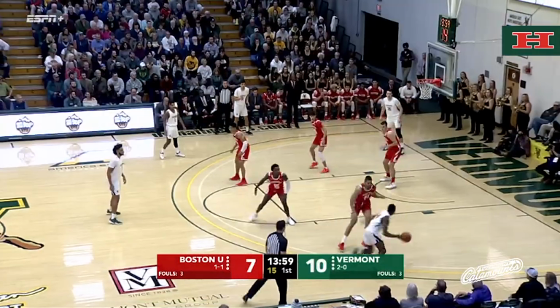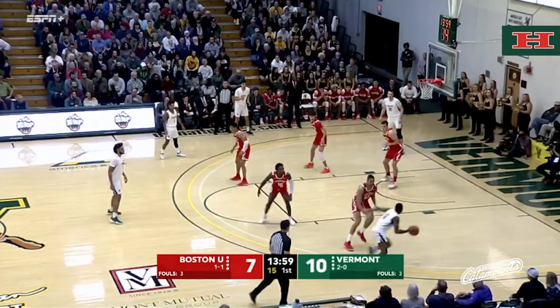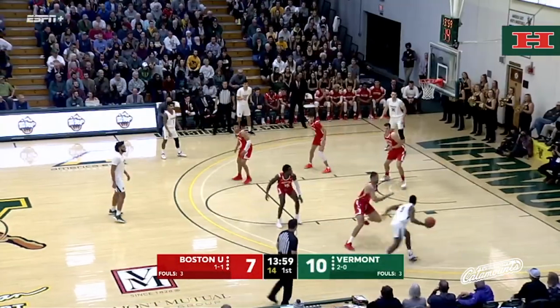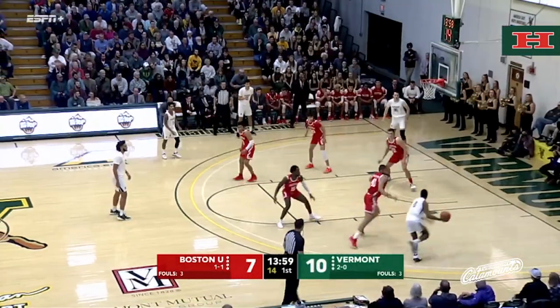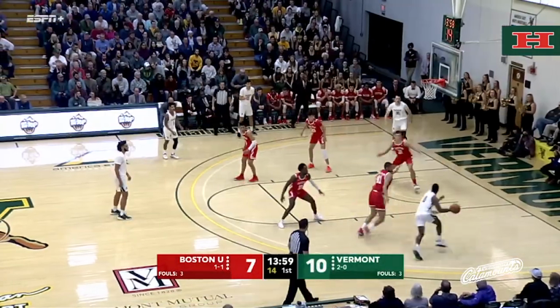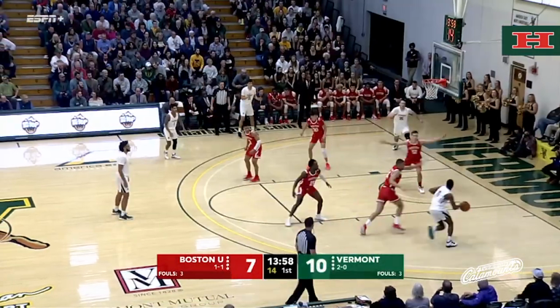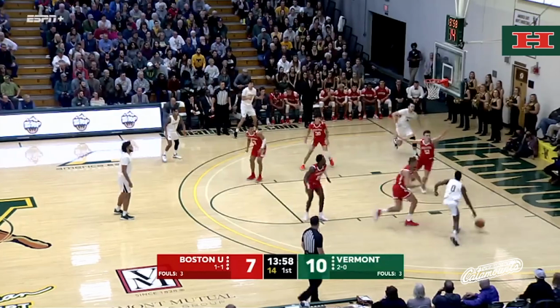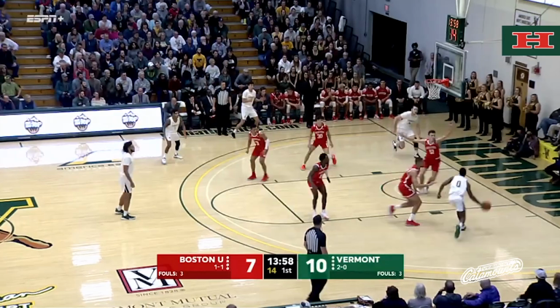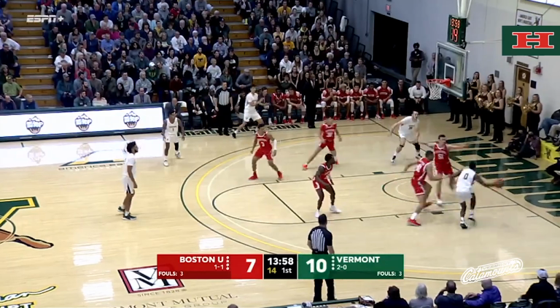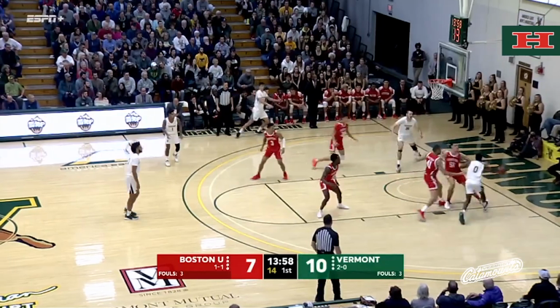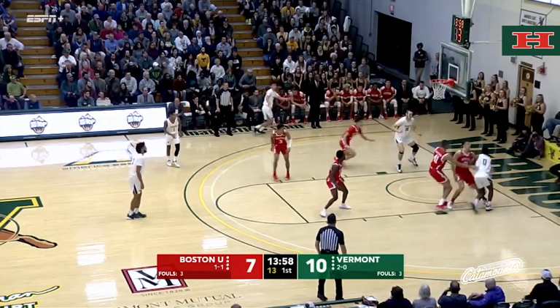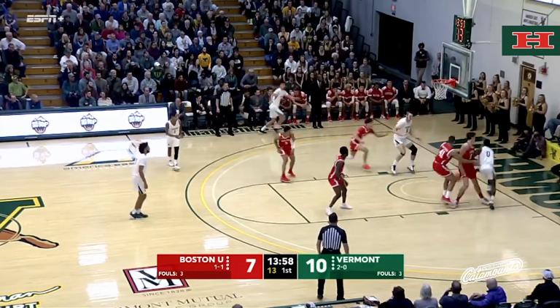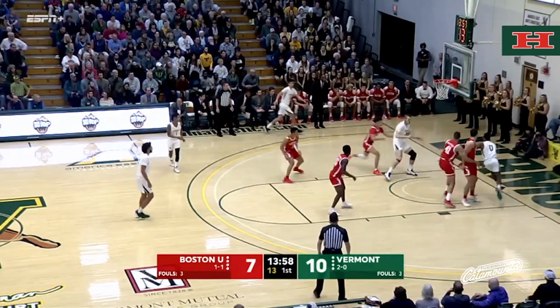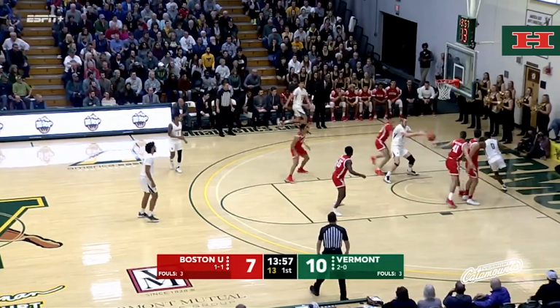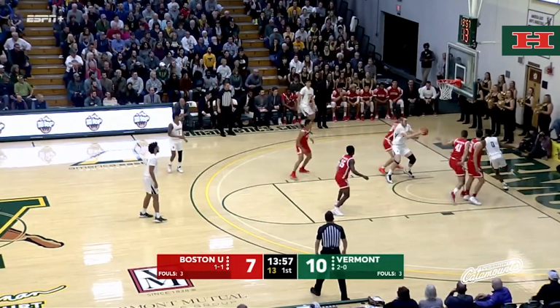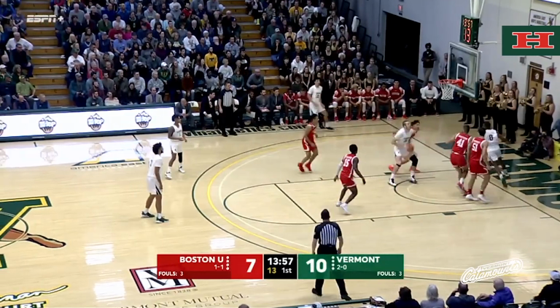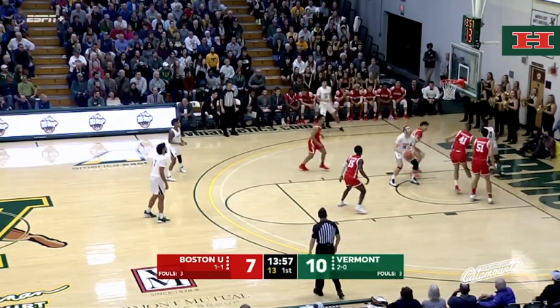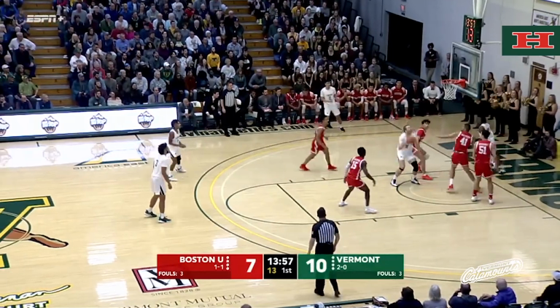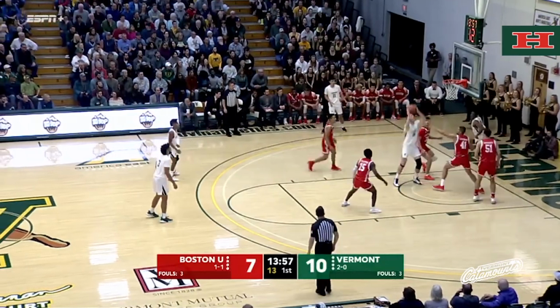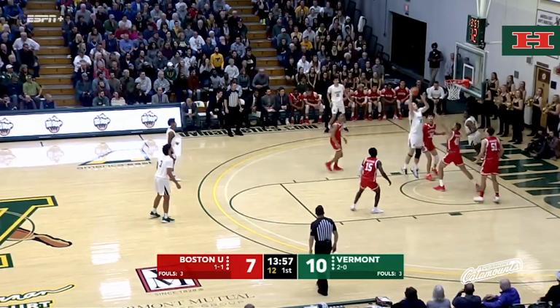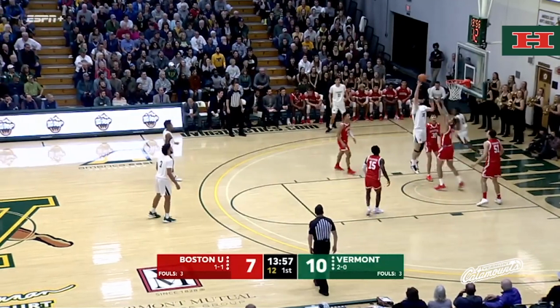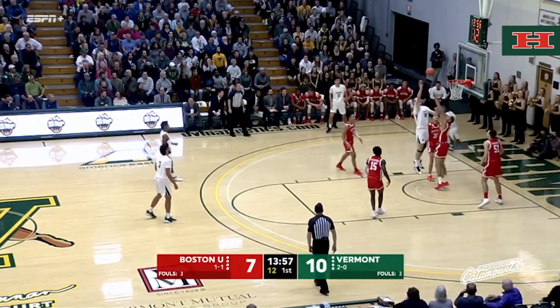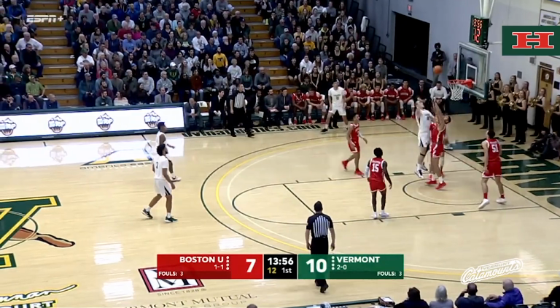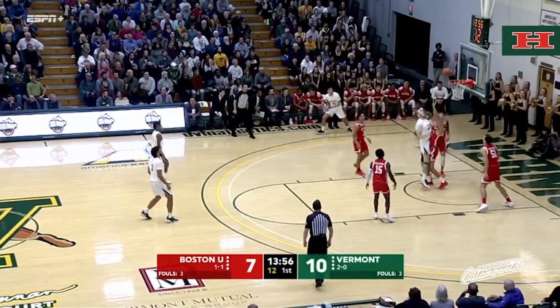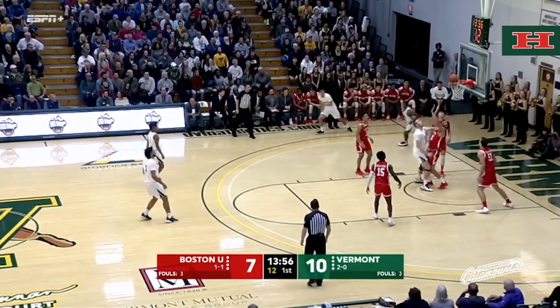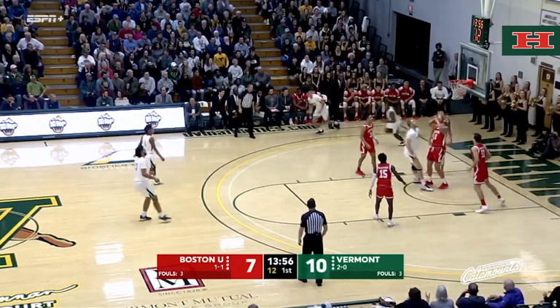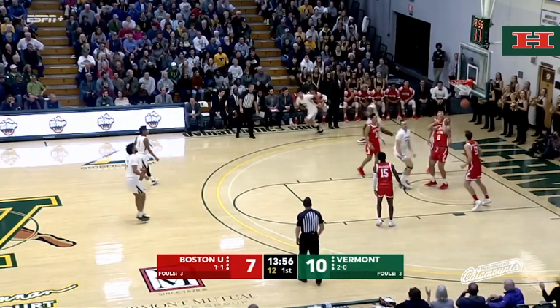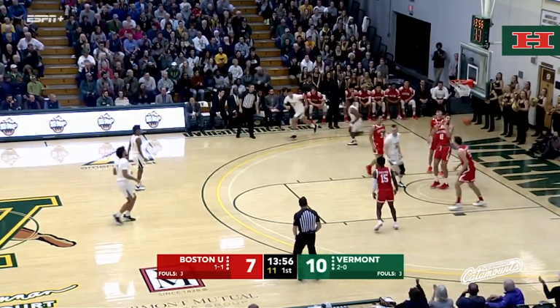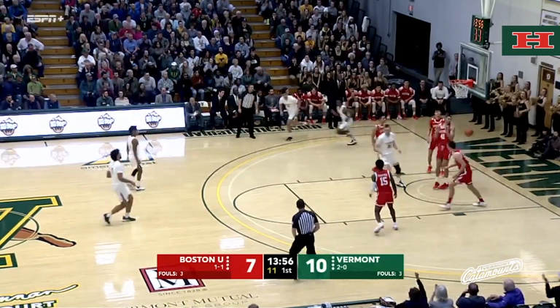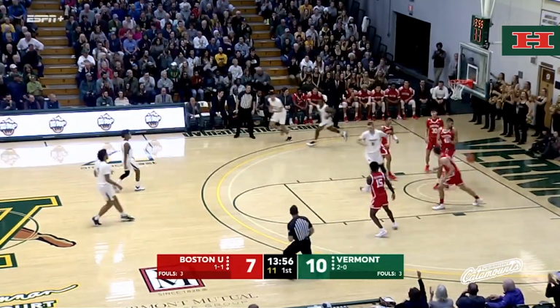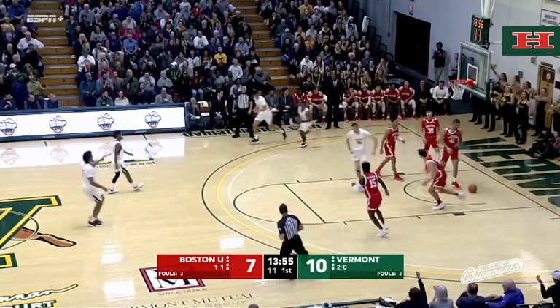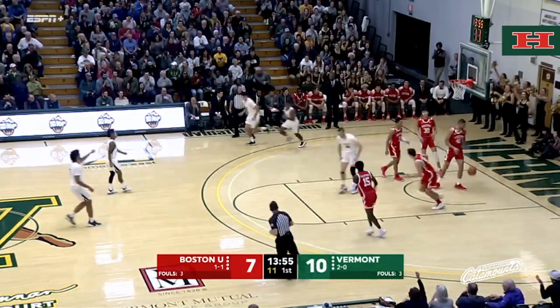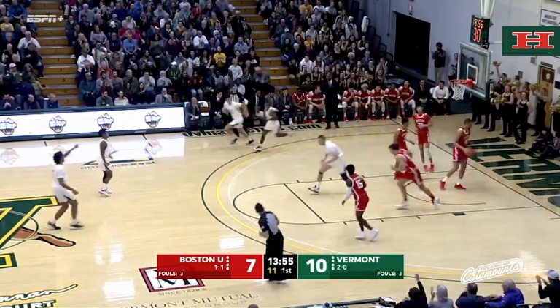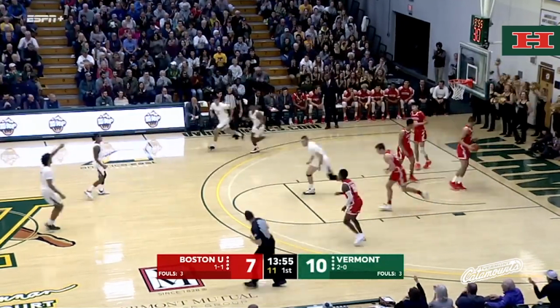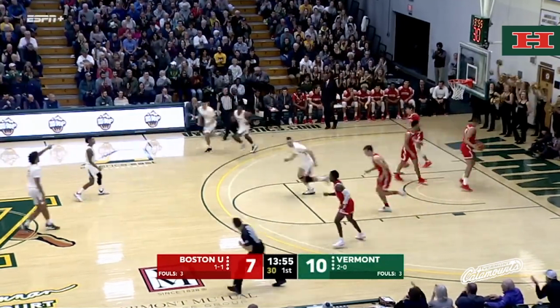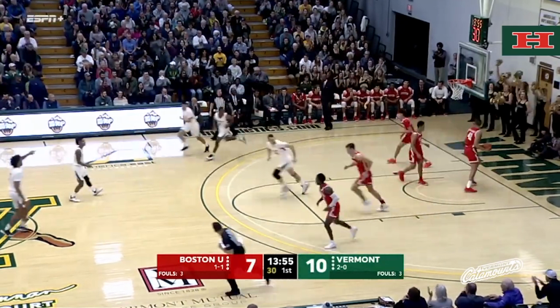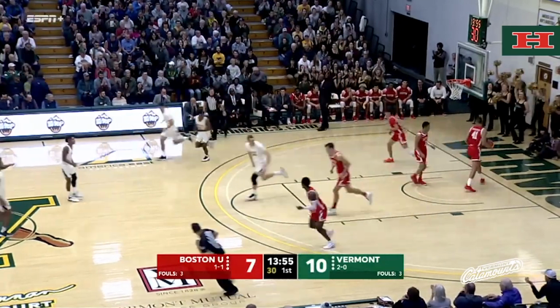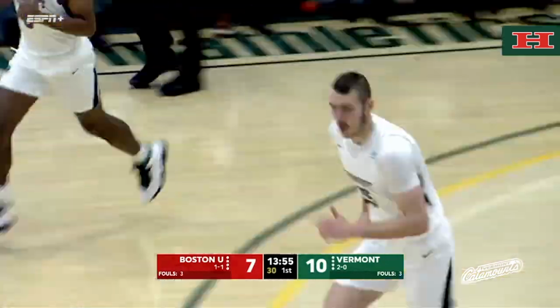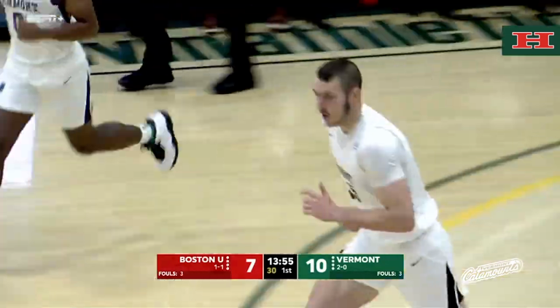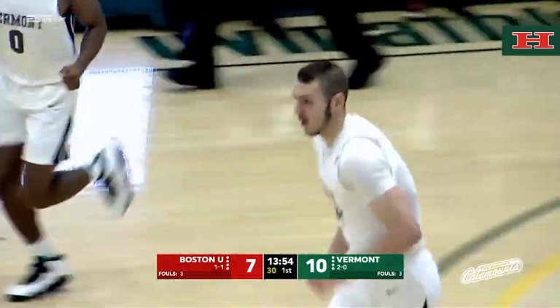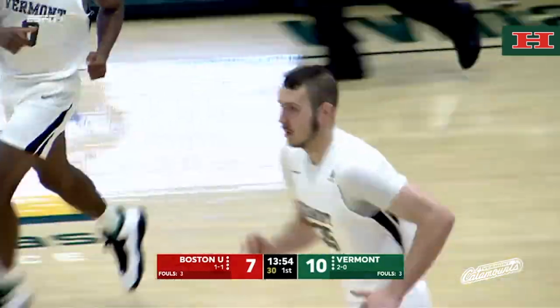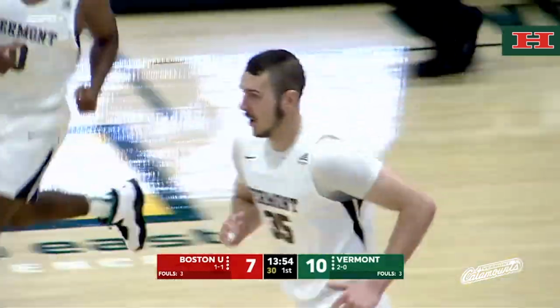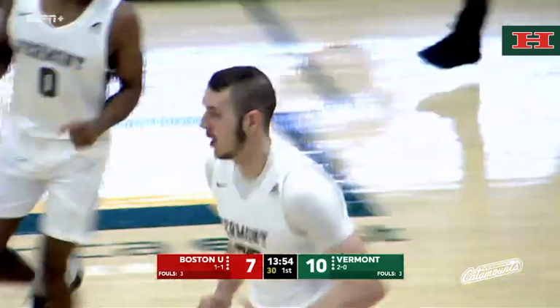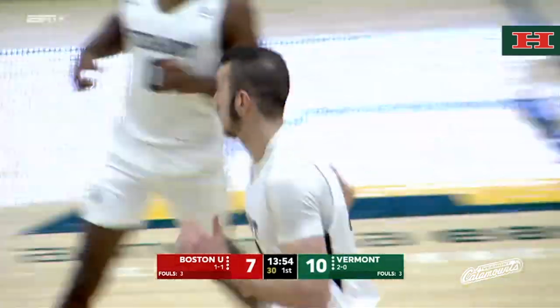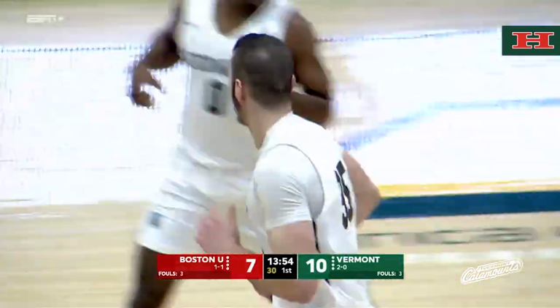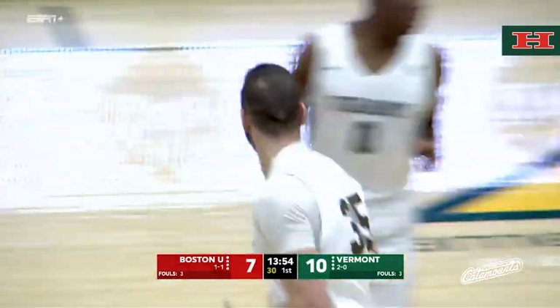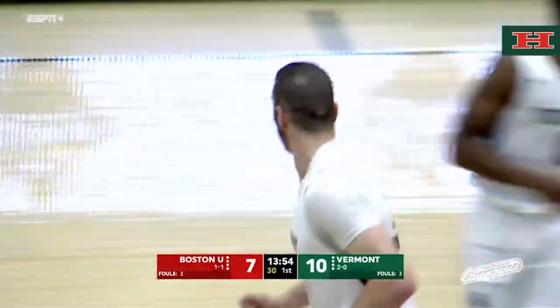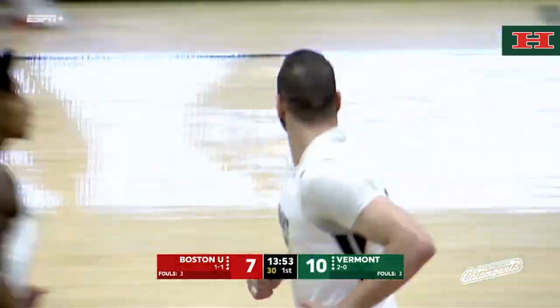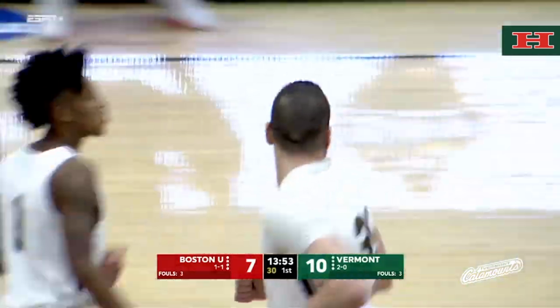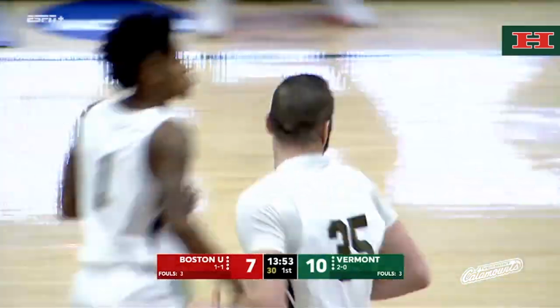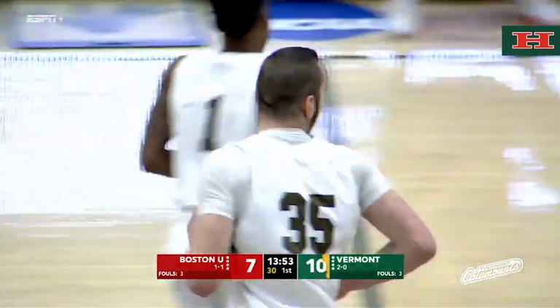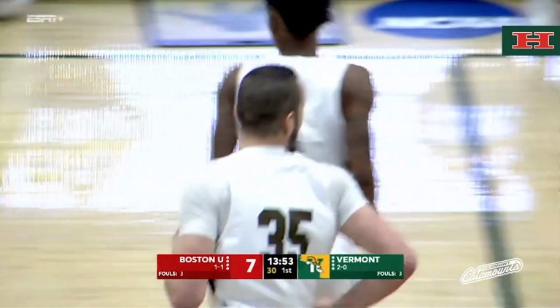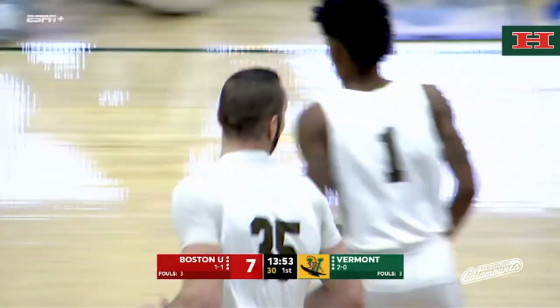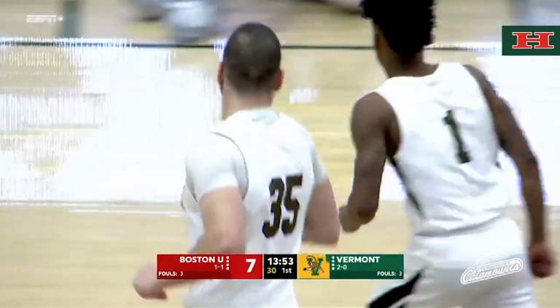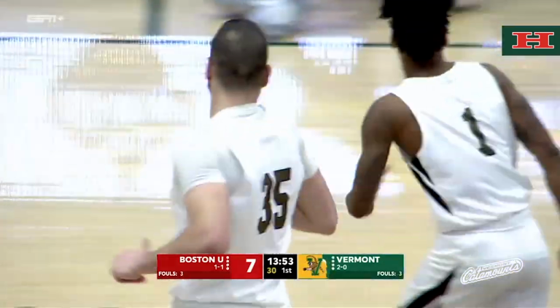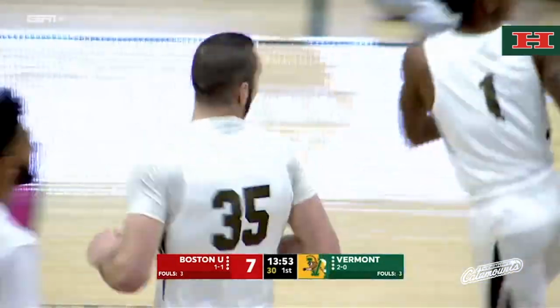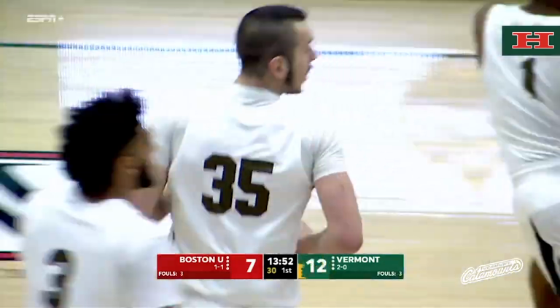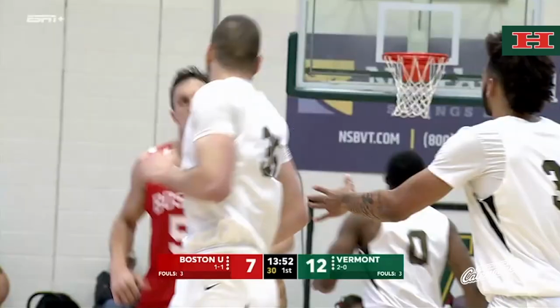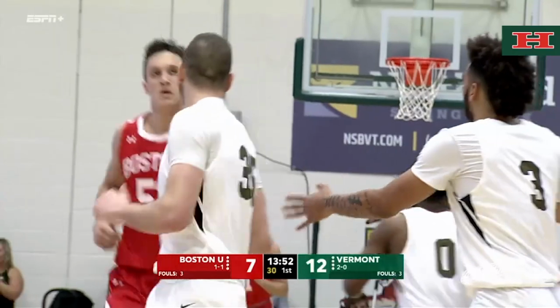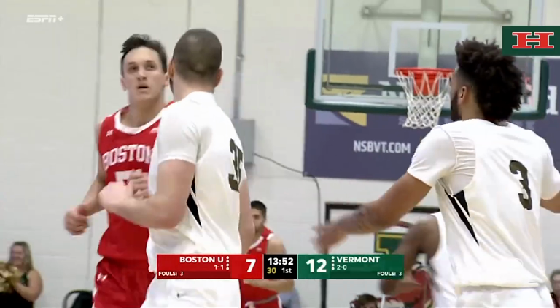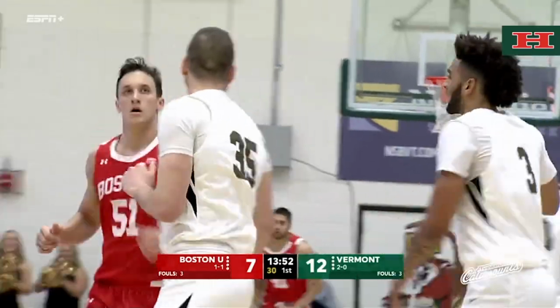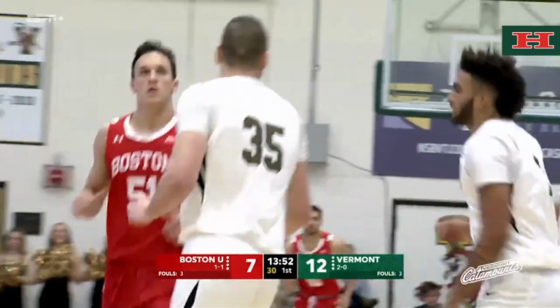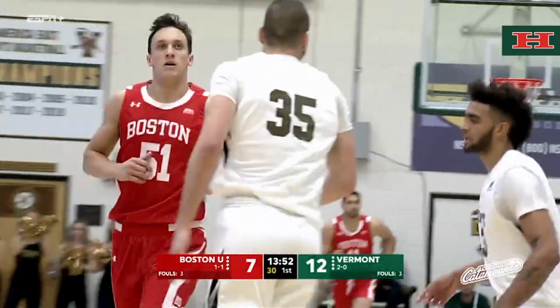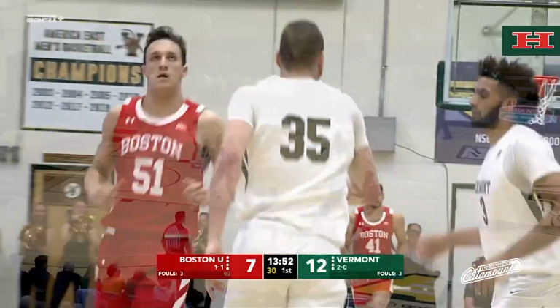Smith crosses over, right baseline. Bounces Davis with good position, finishes. Nice dribble penetration by Steph Smith.